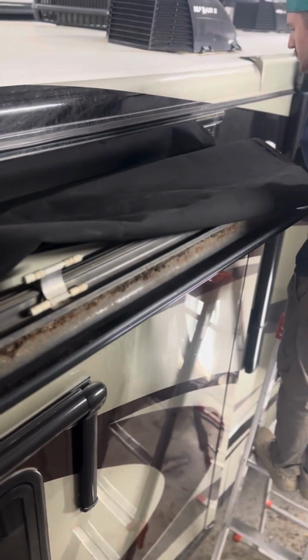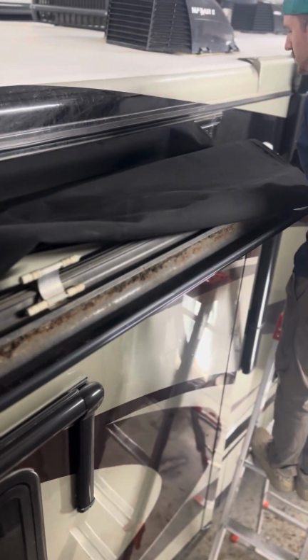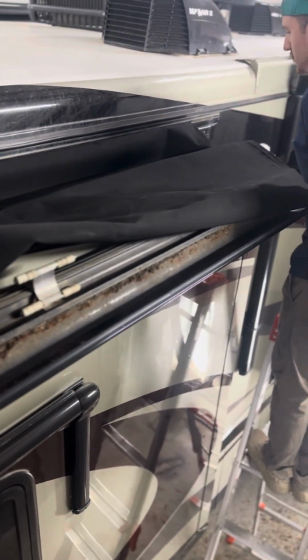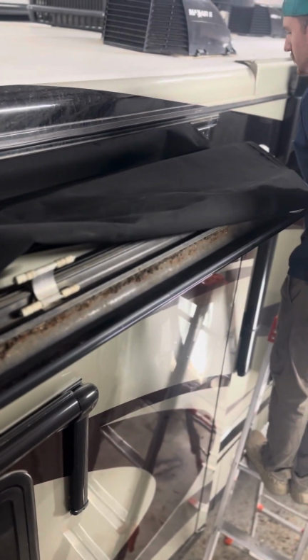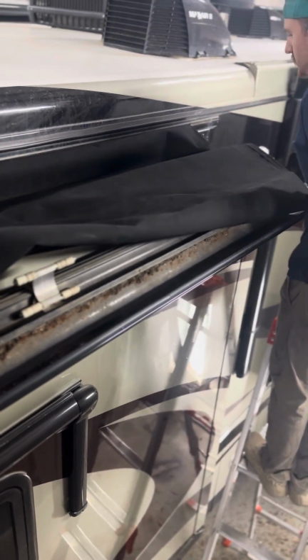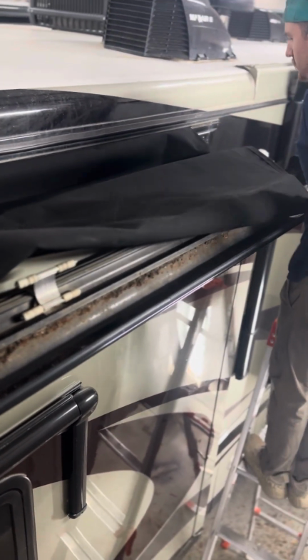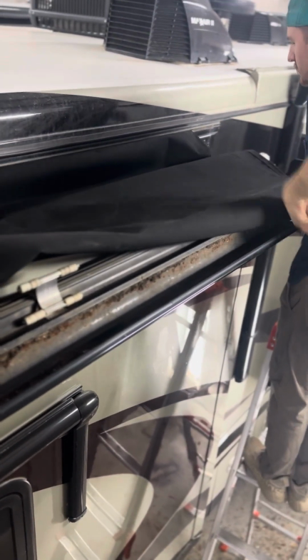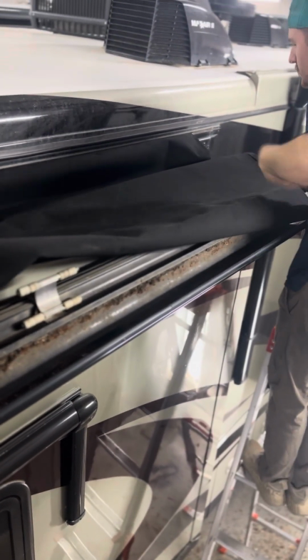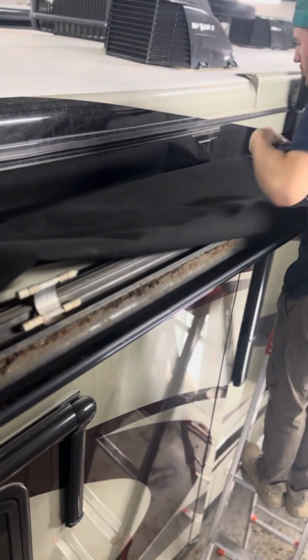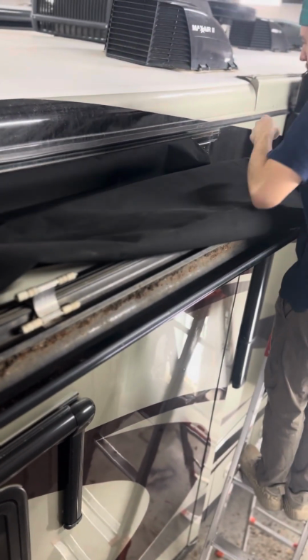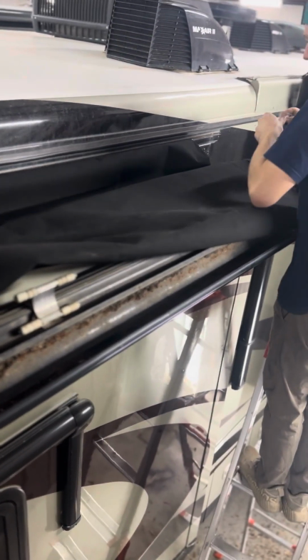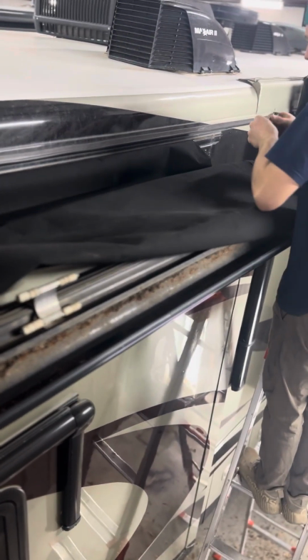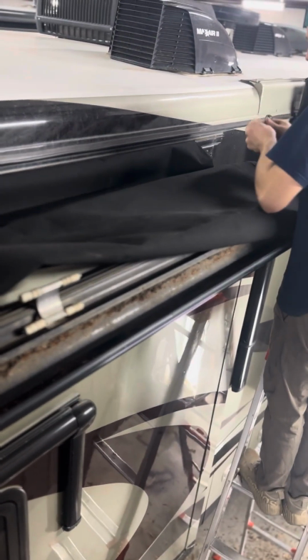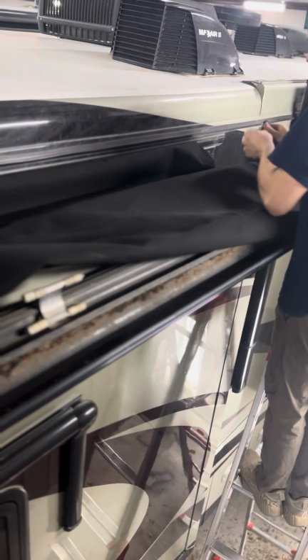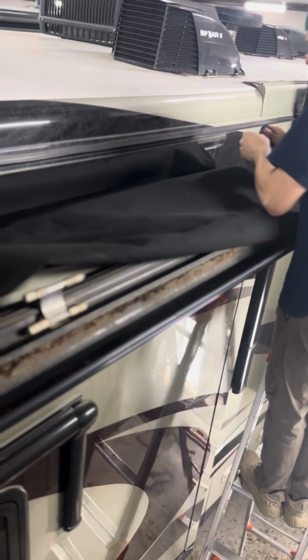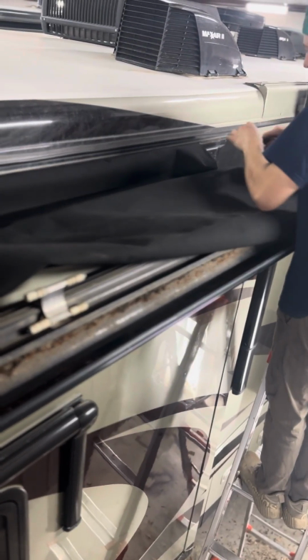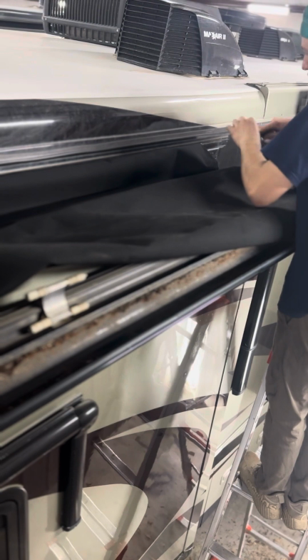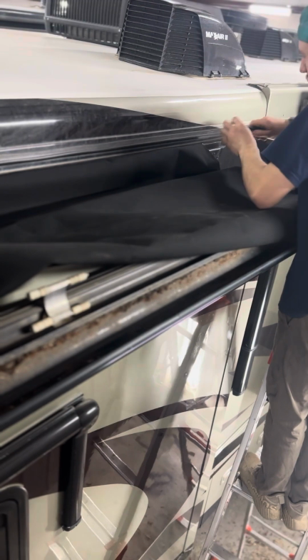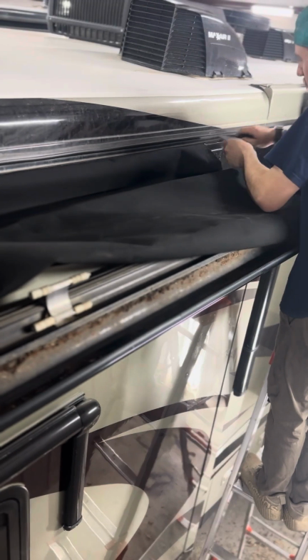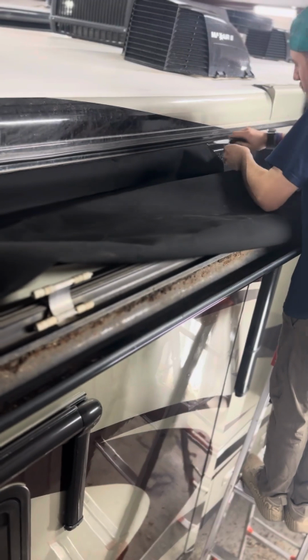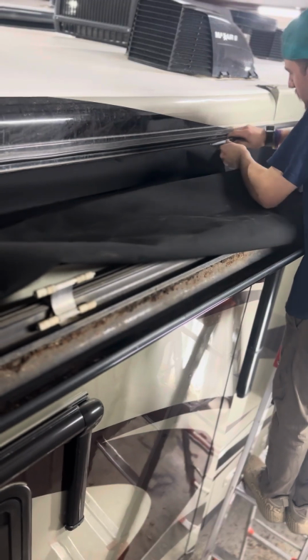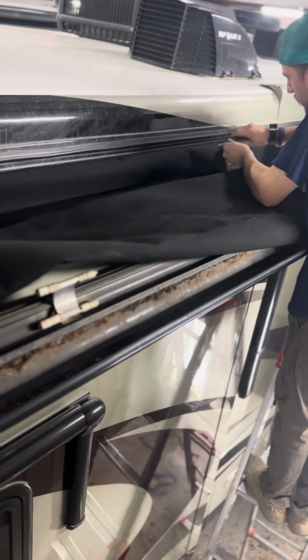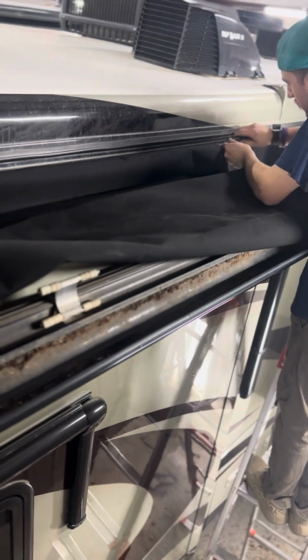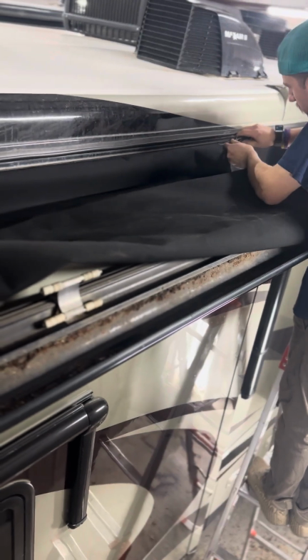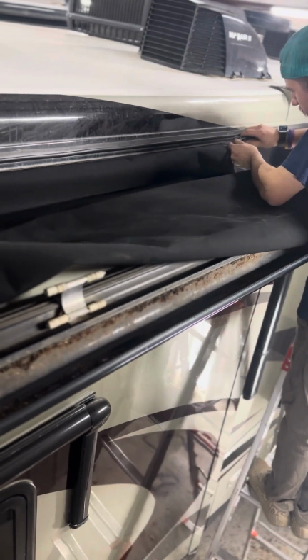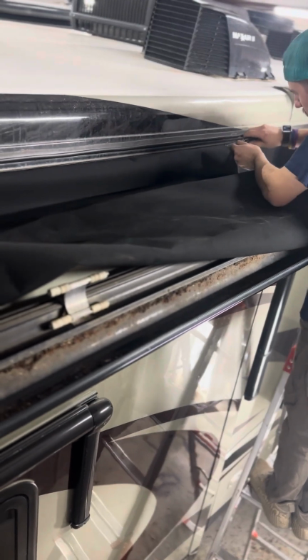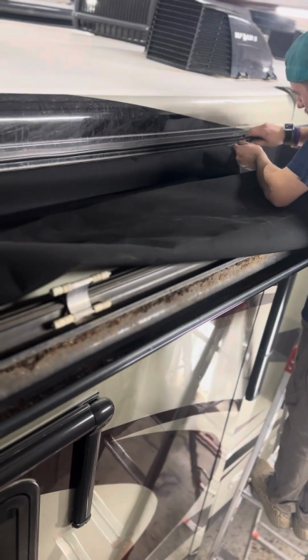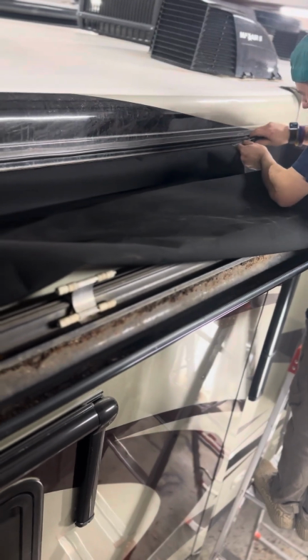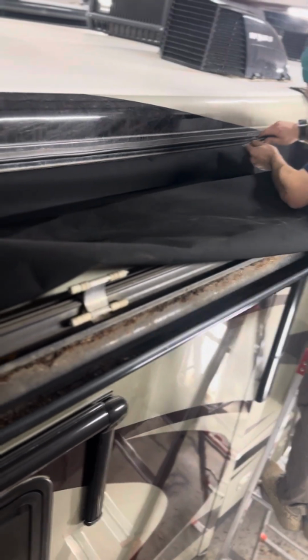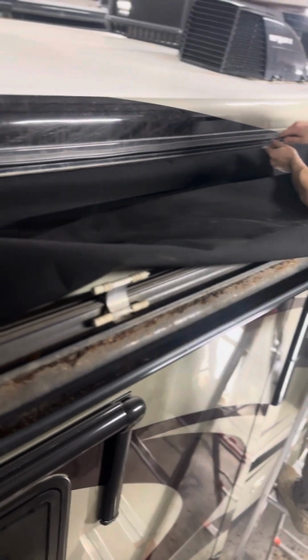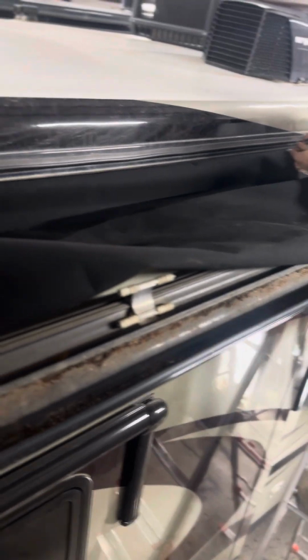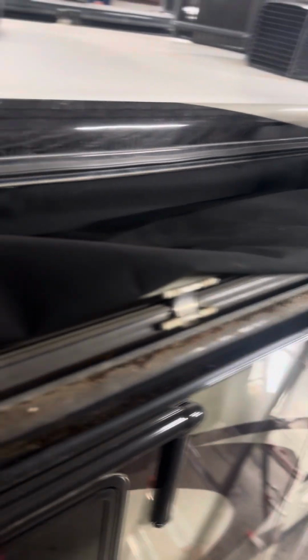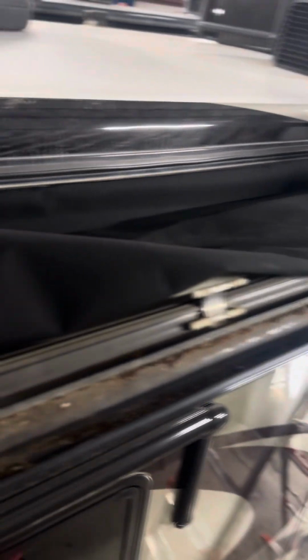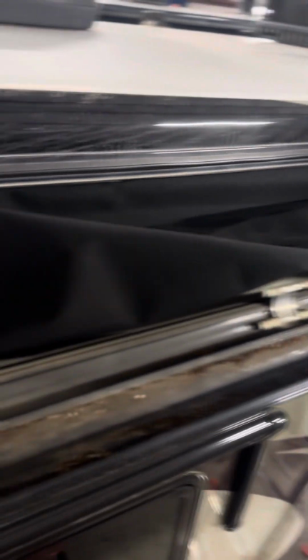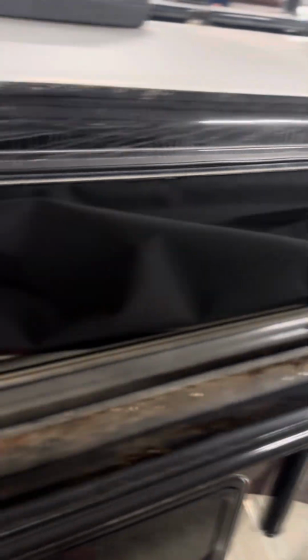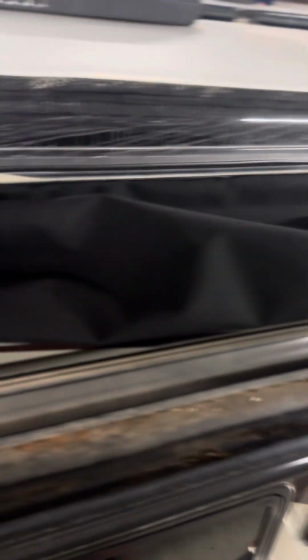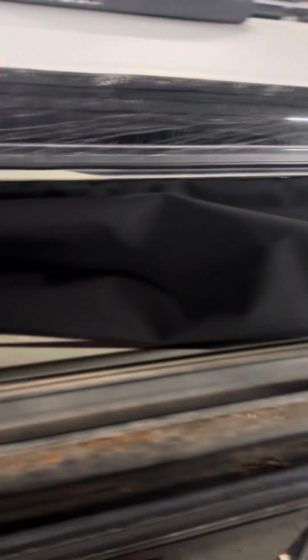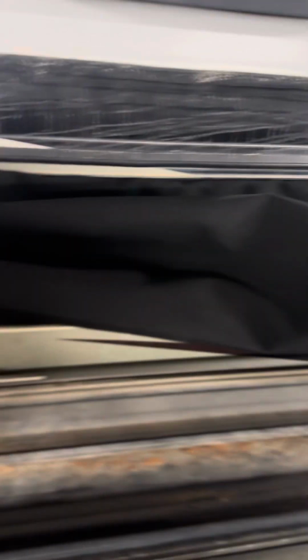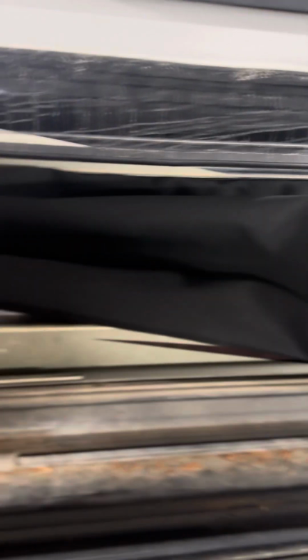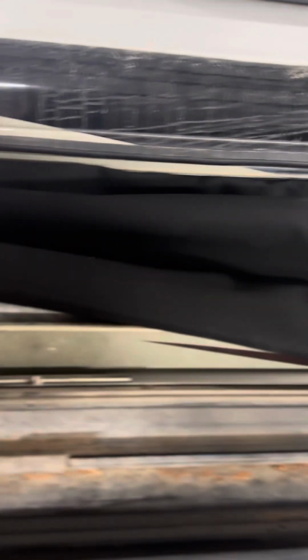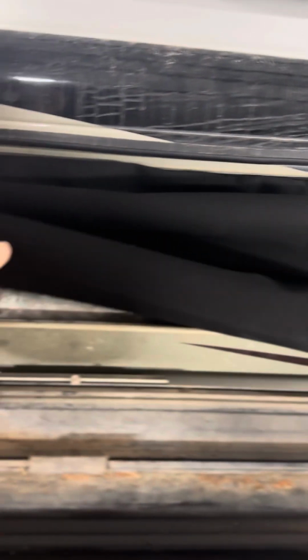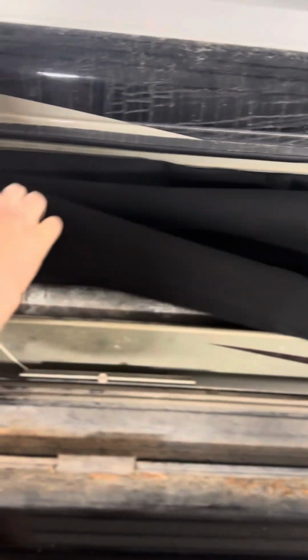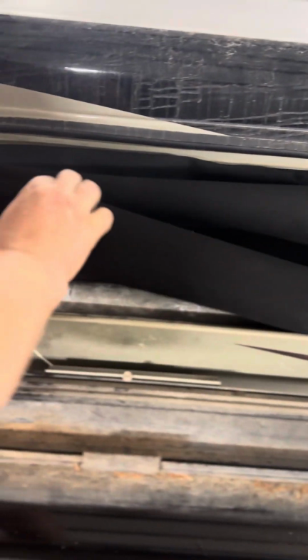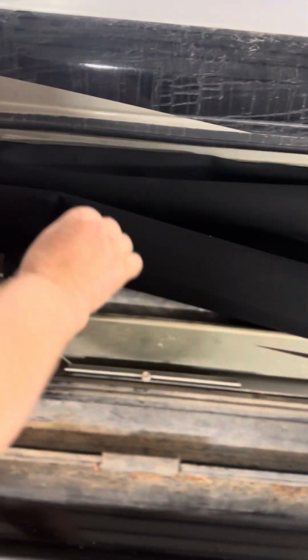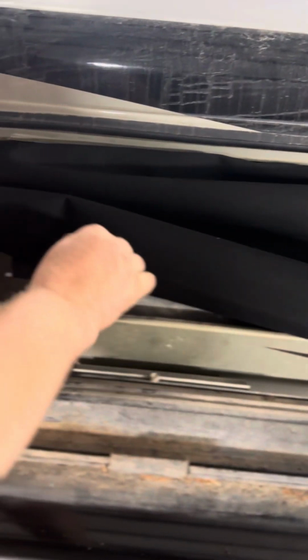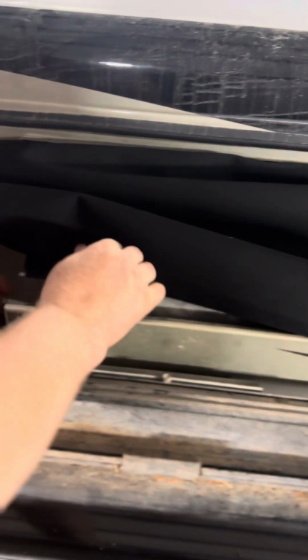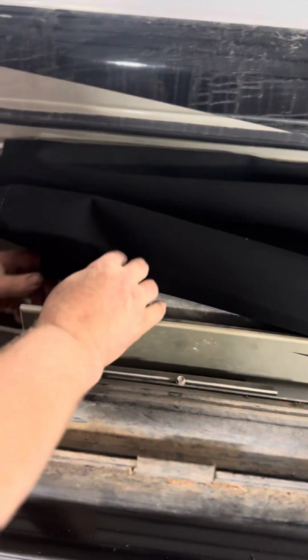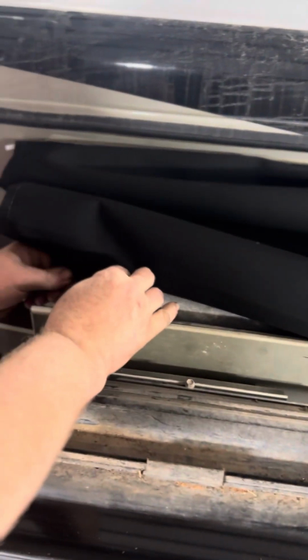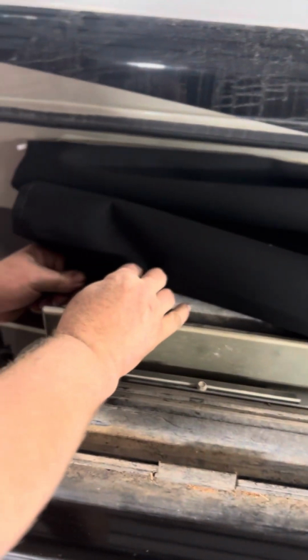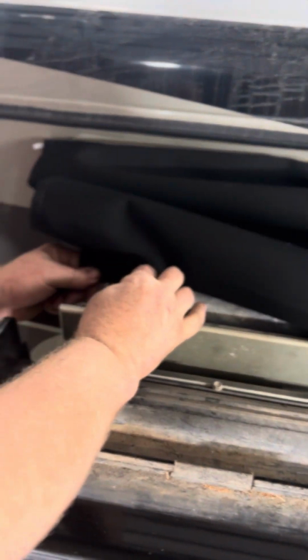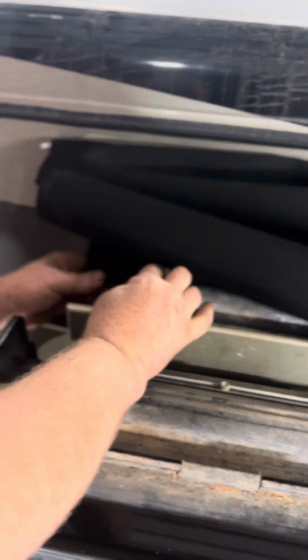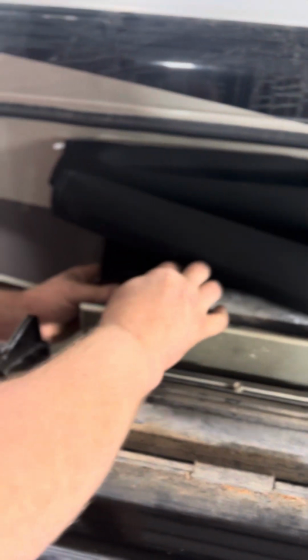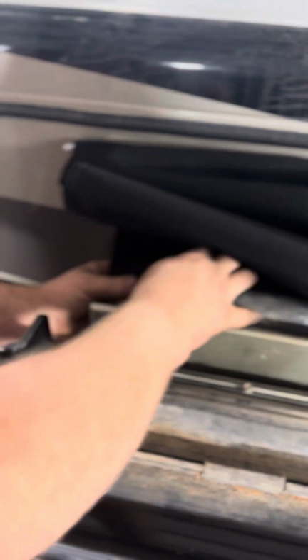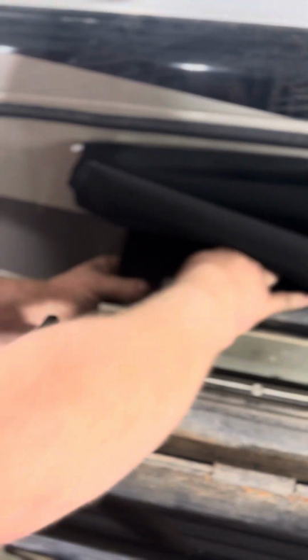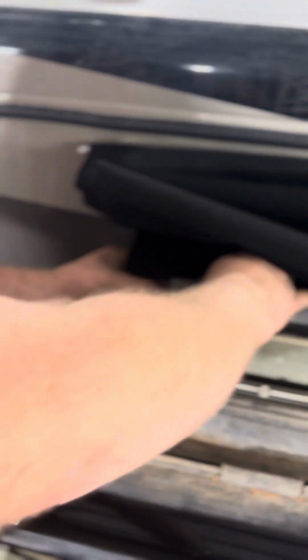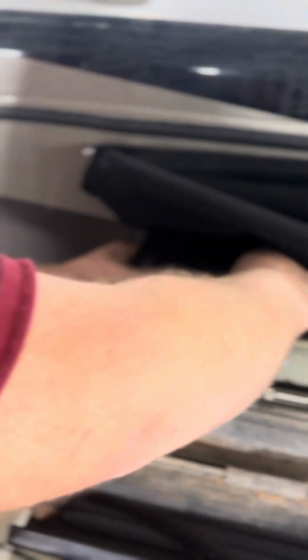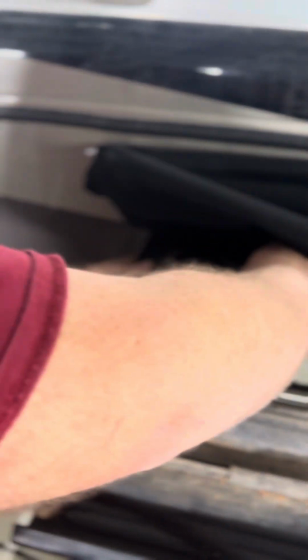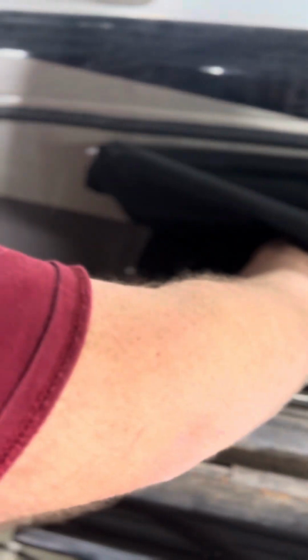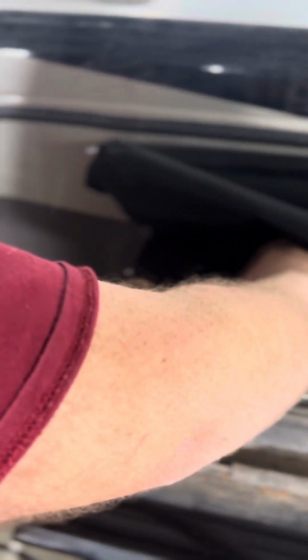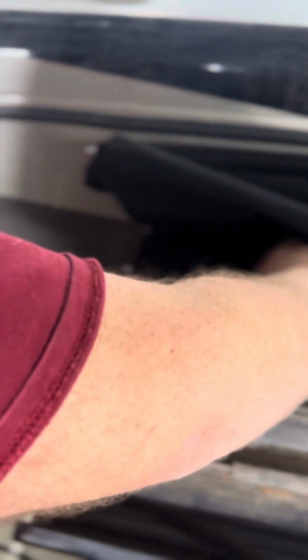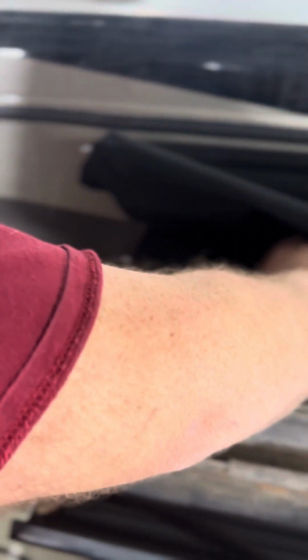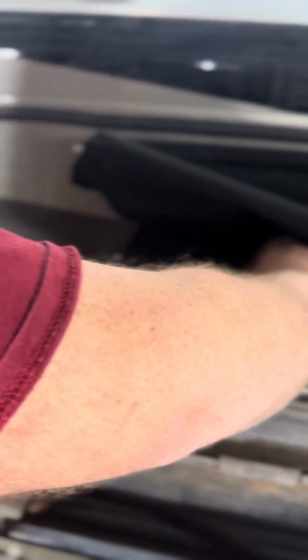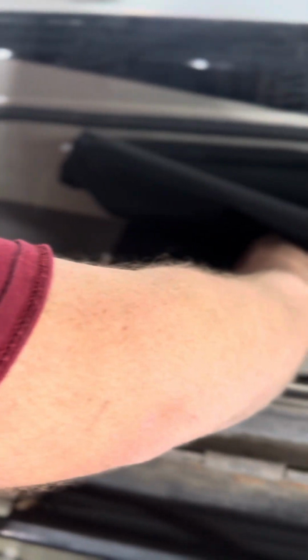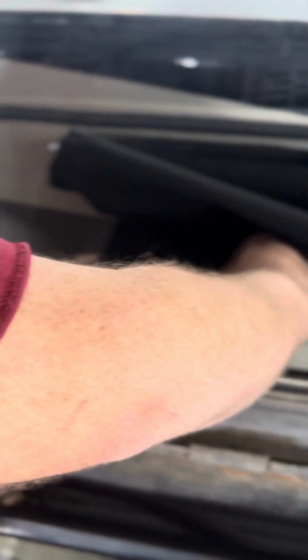Sometimes the back awning rail is a little tight, and where the old screws are you have to adjust that just a little bit to get it to go in.